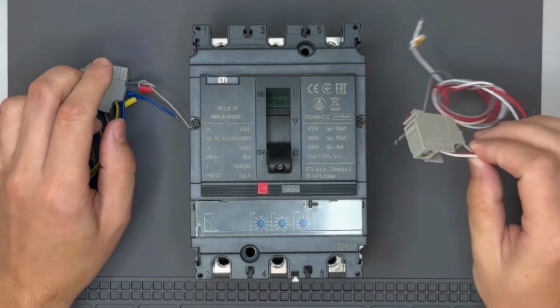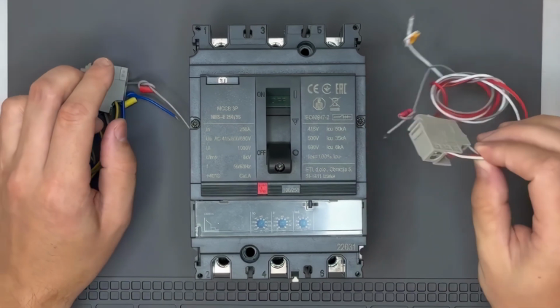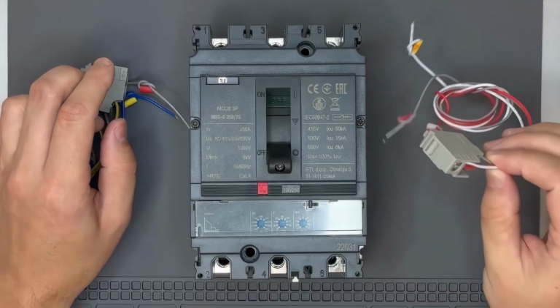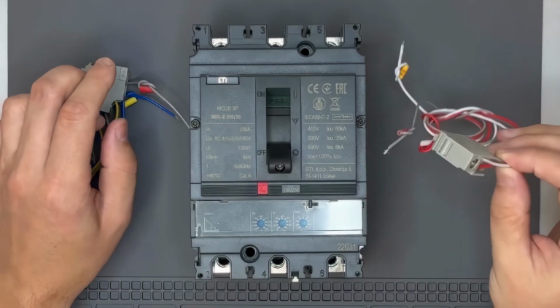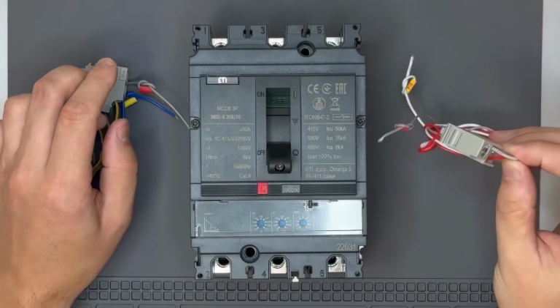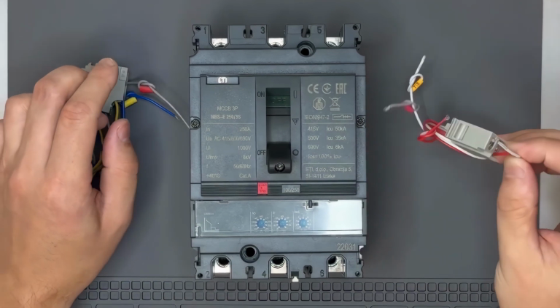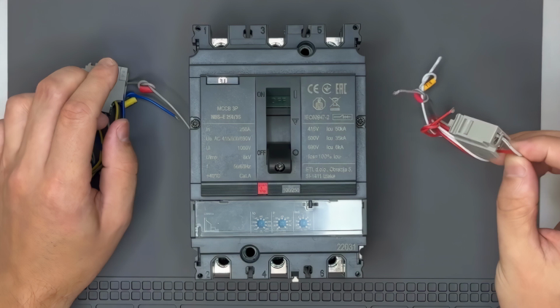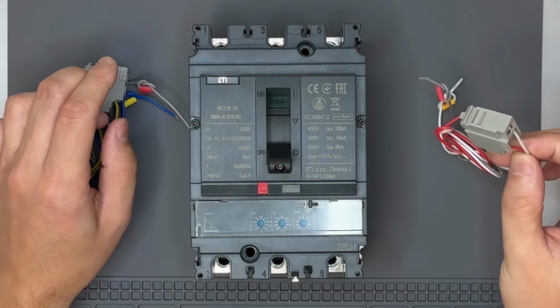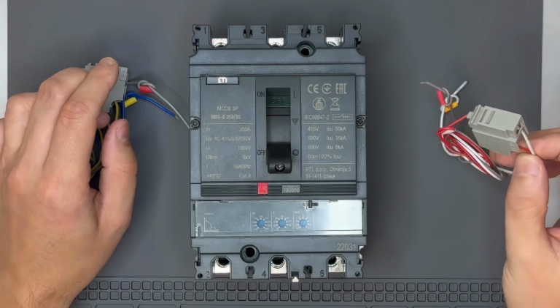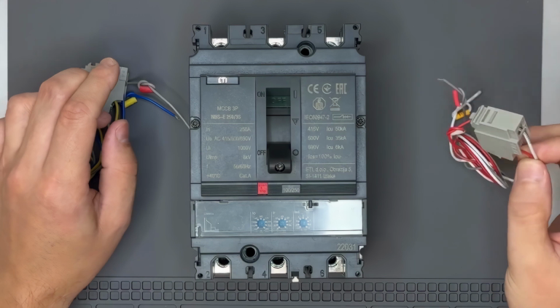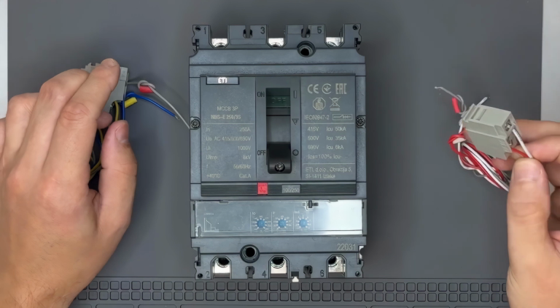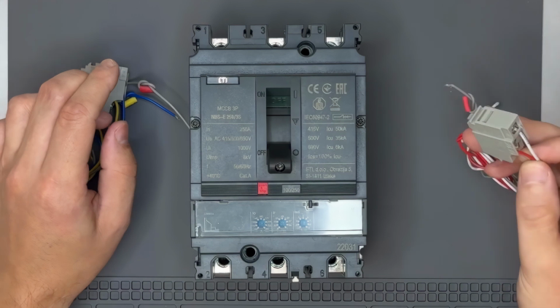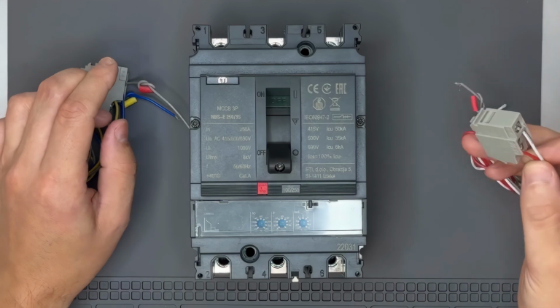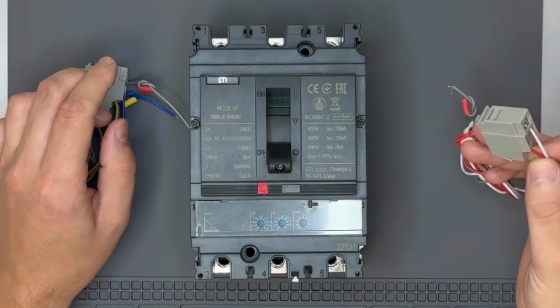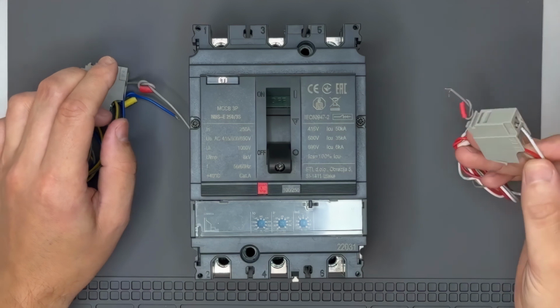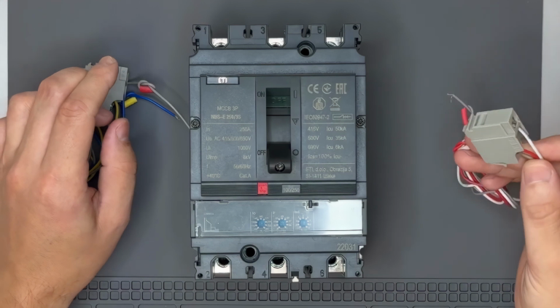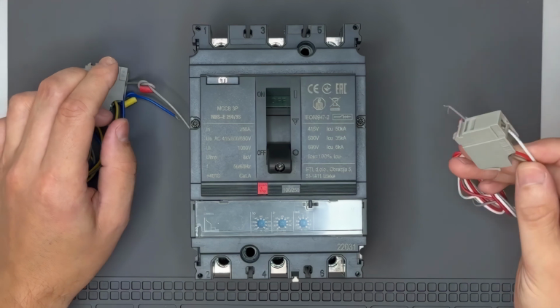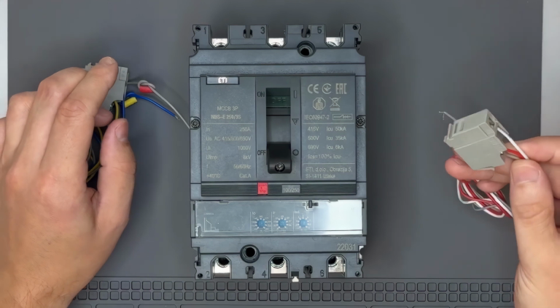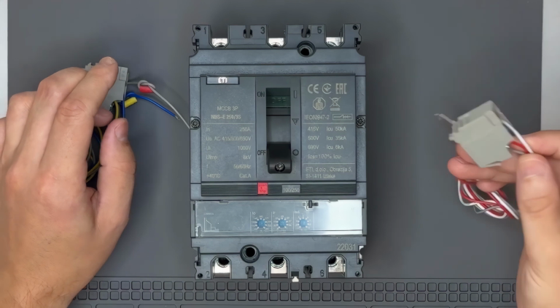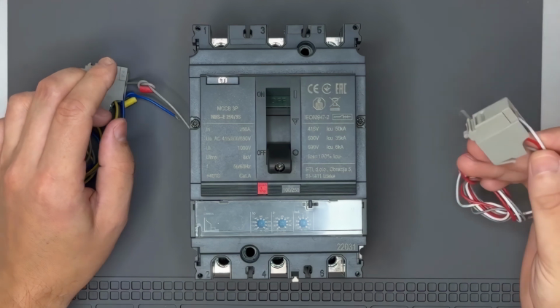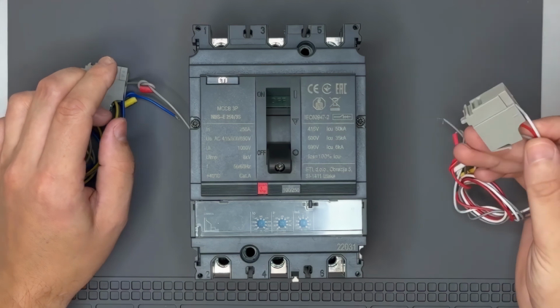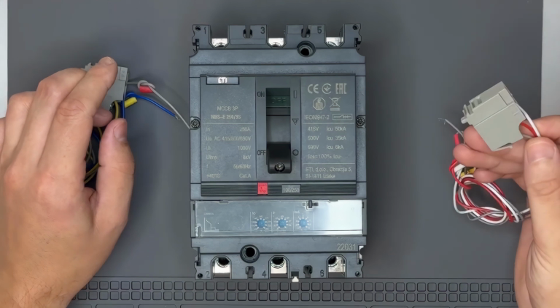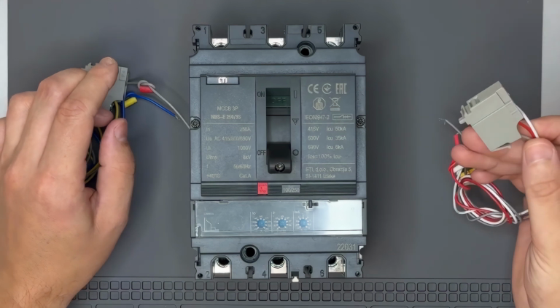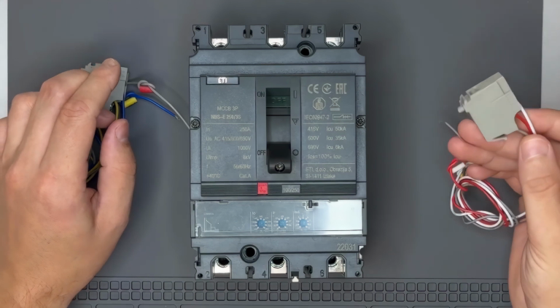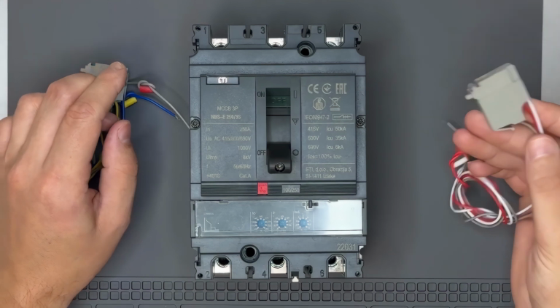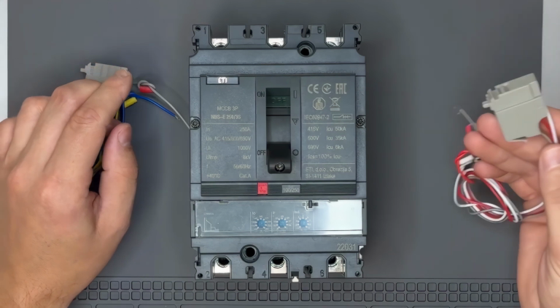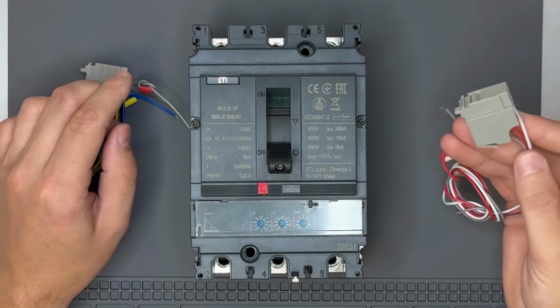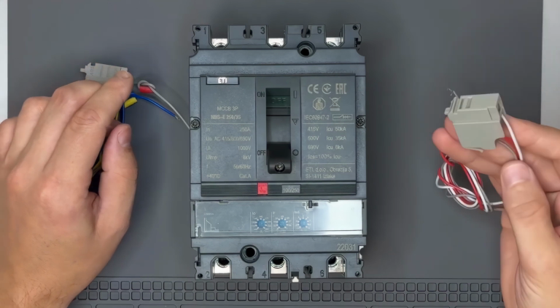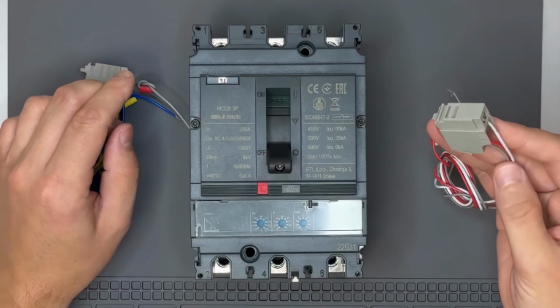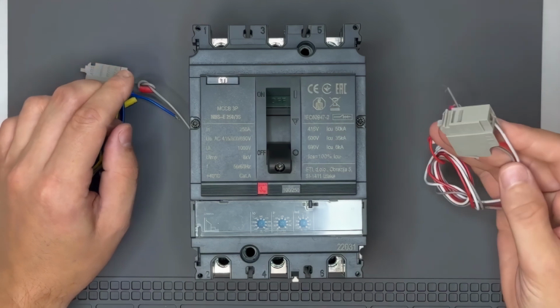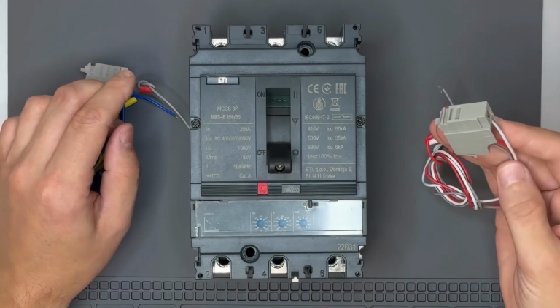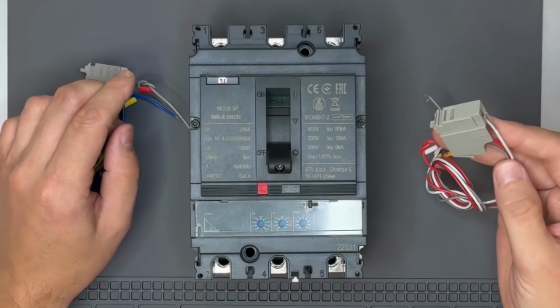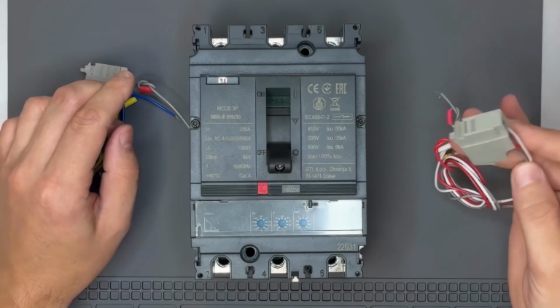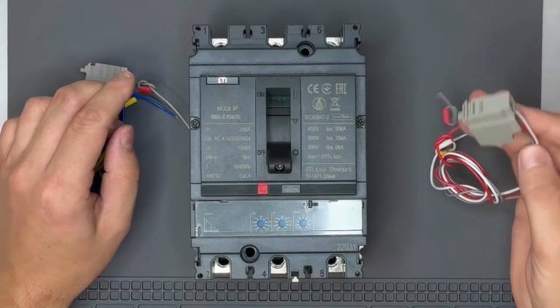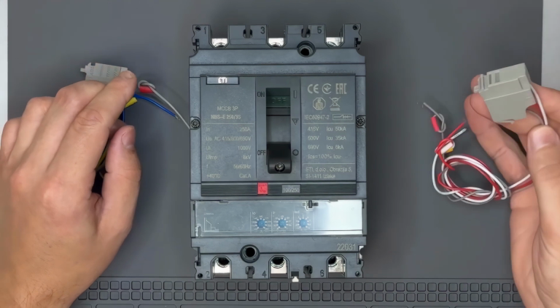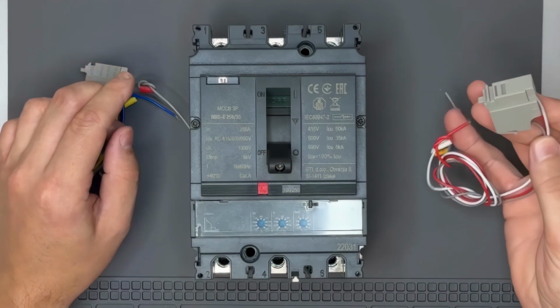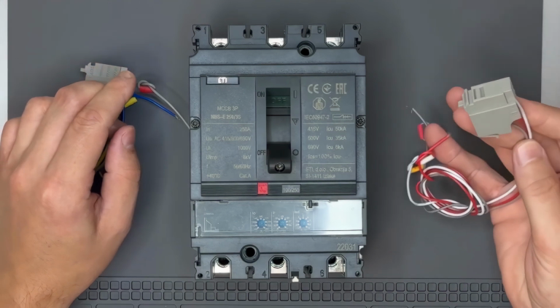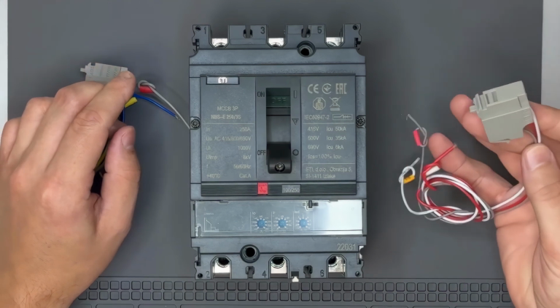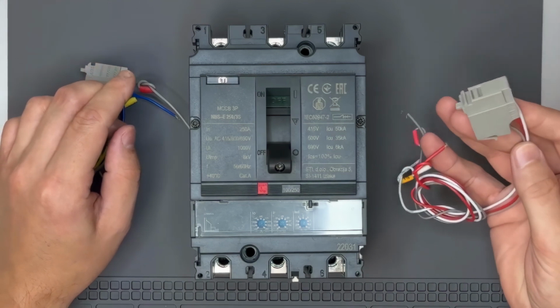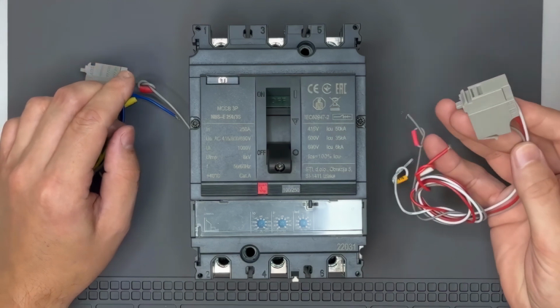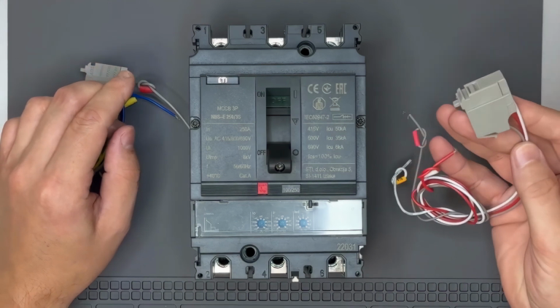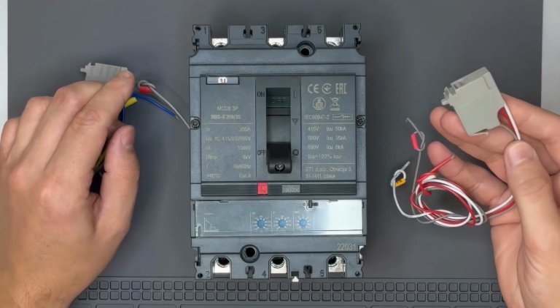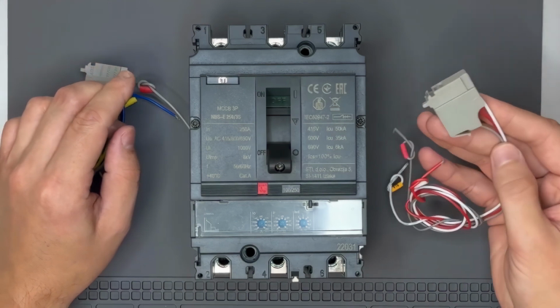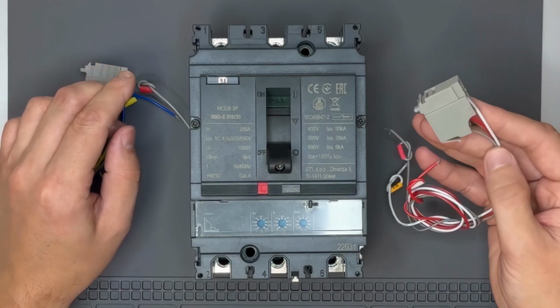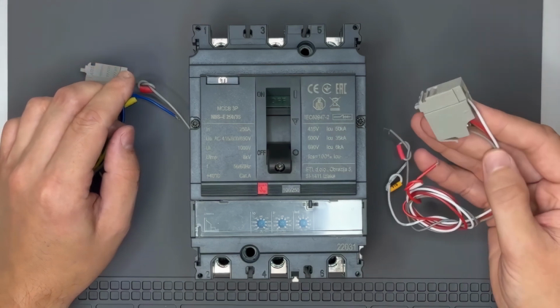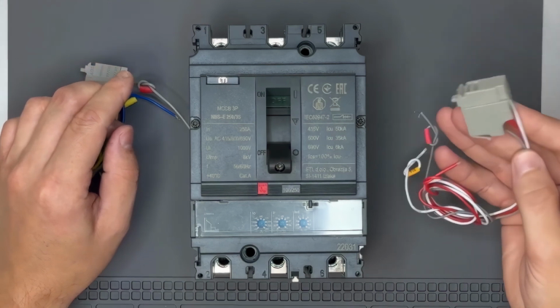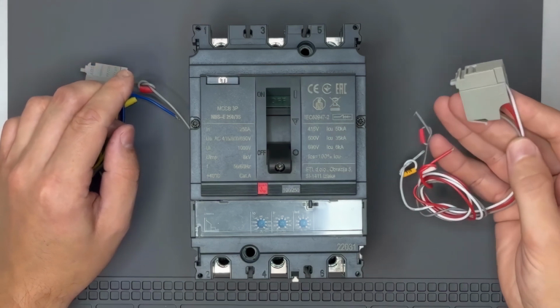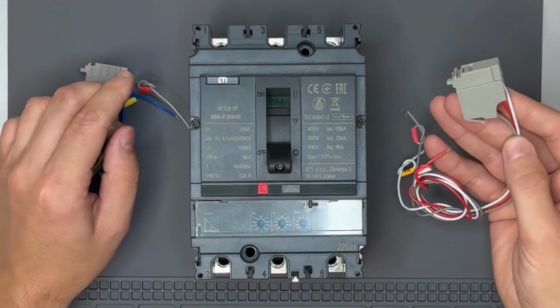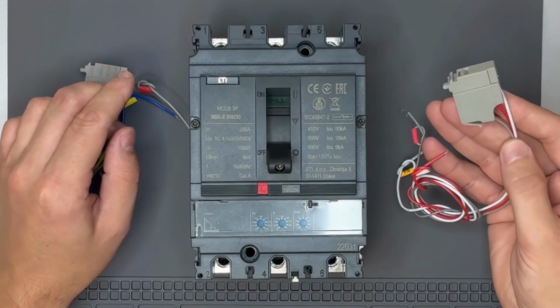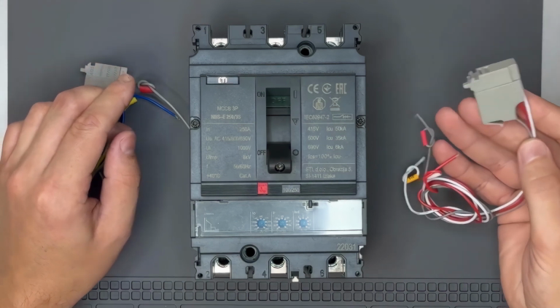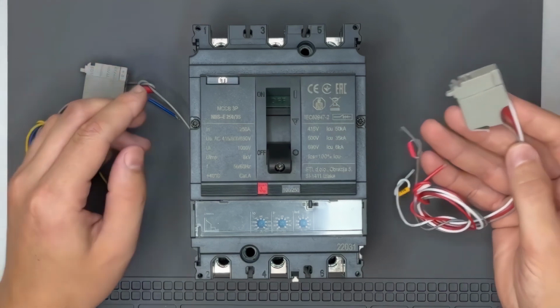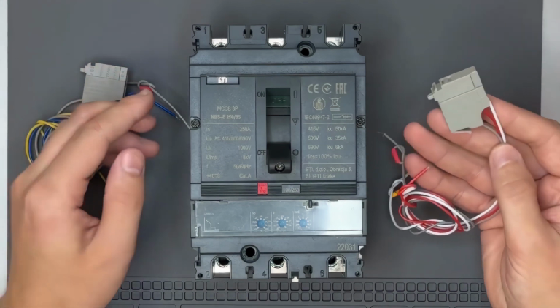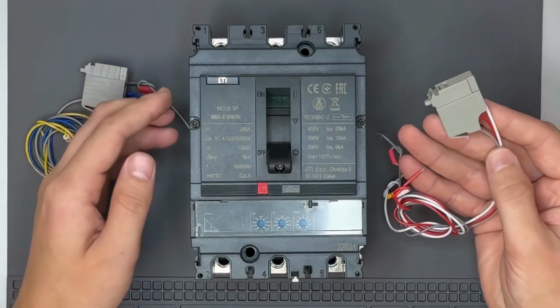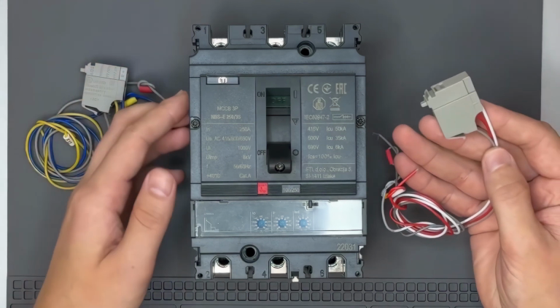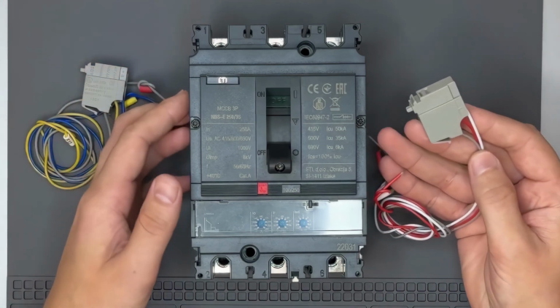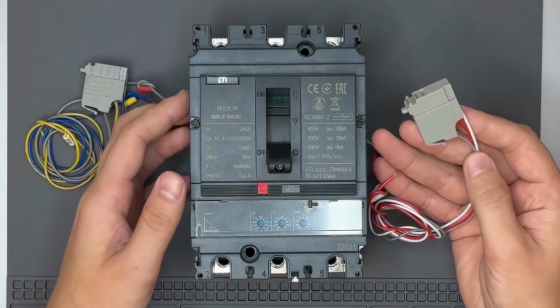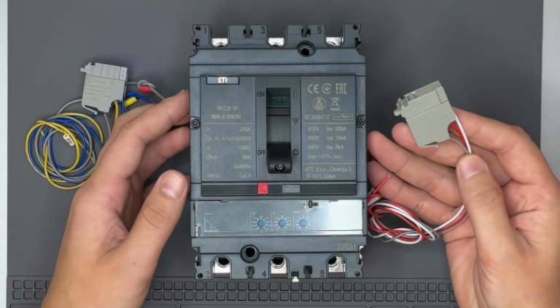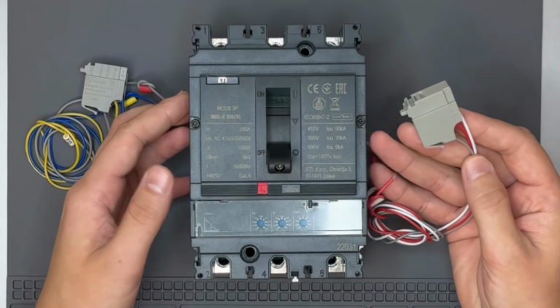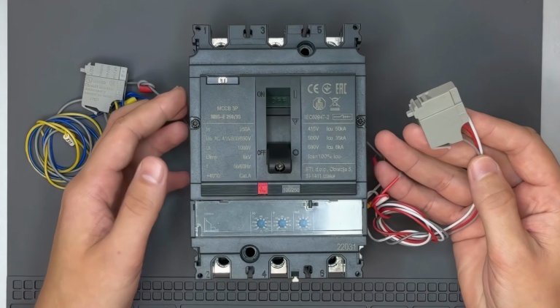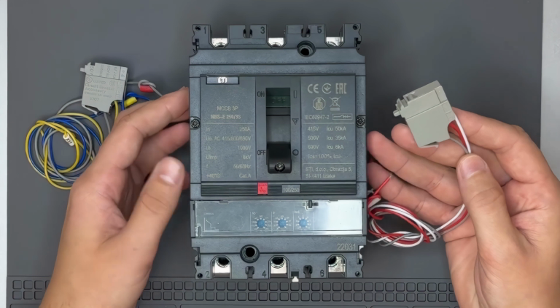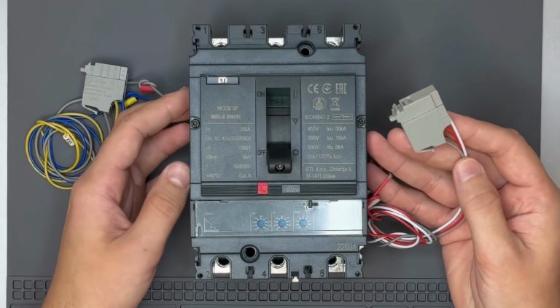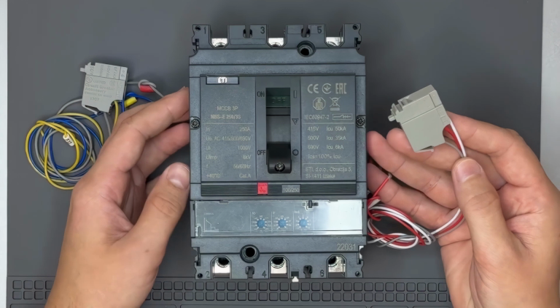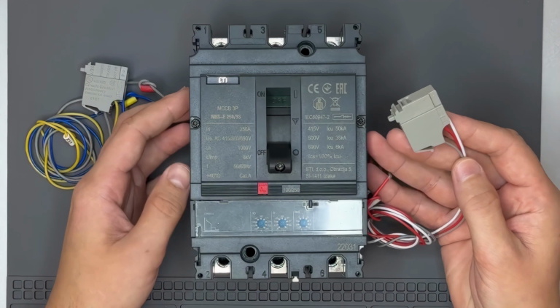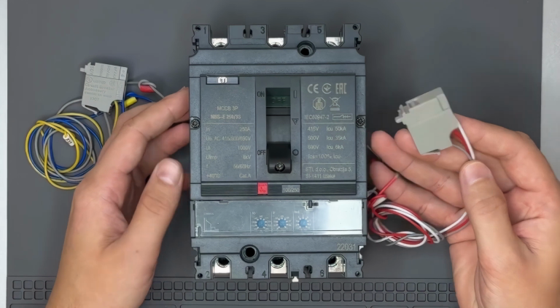We'll also install a signaling contact block, often referred to as the trip indicator, which signals when the breaker has tripped due to a fault.